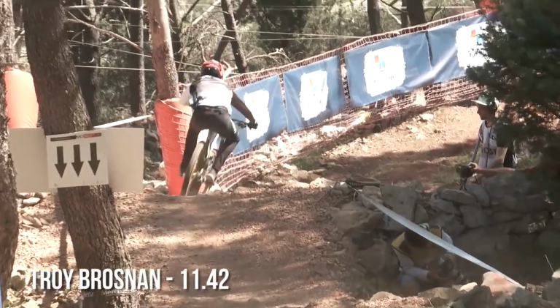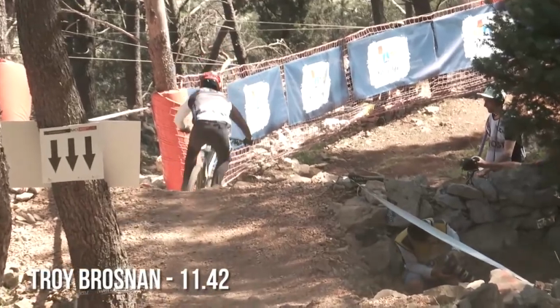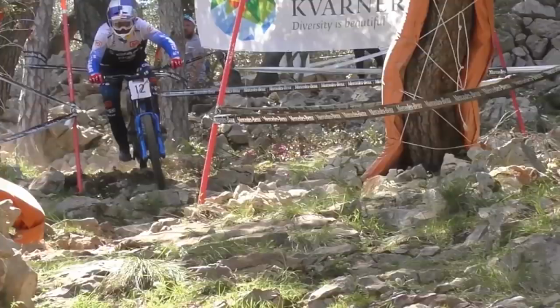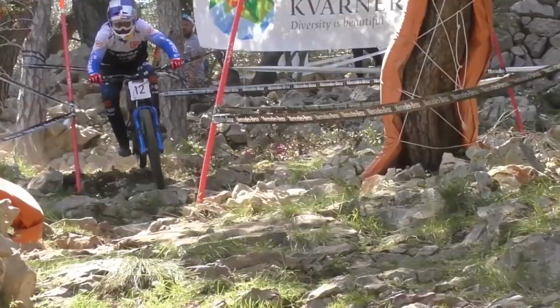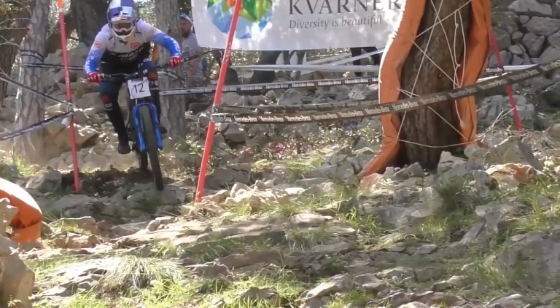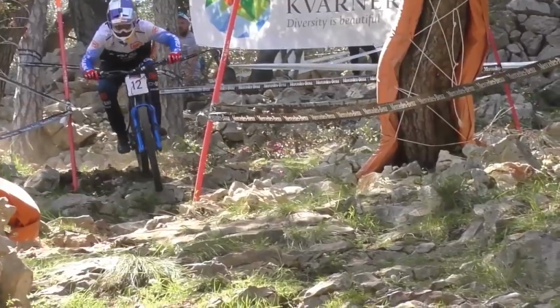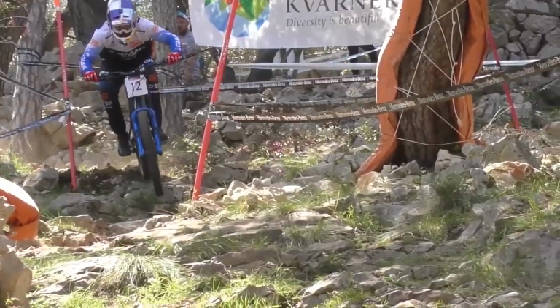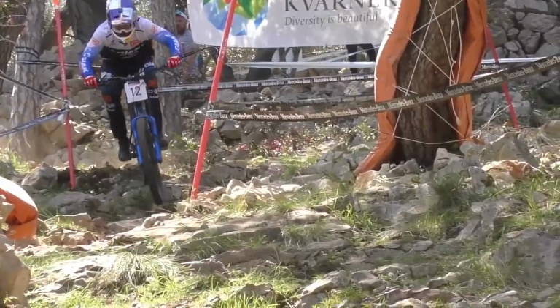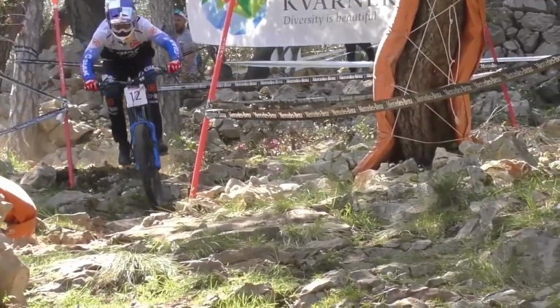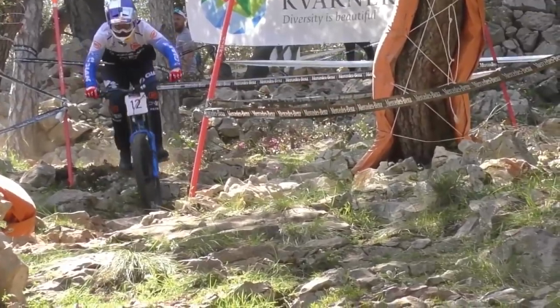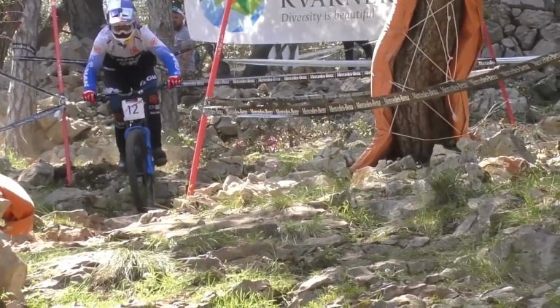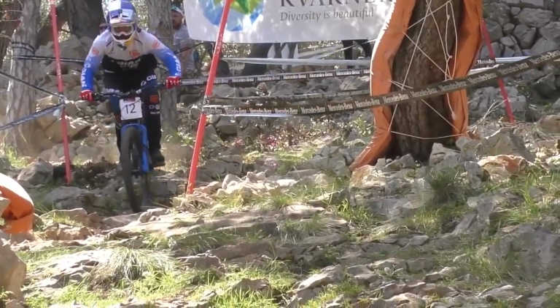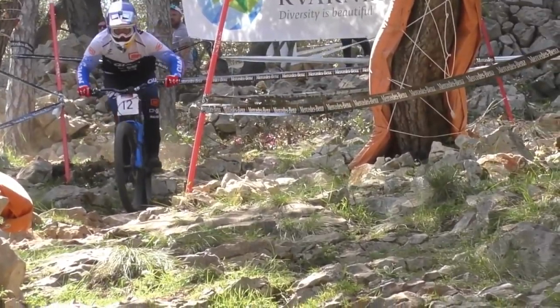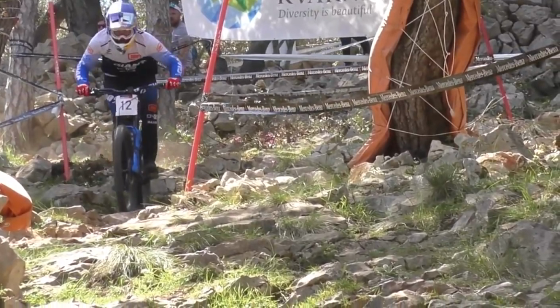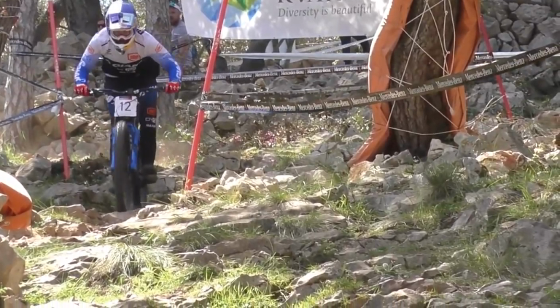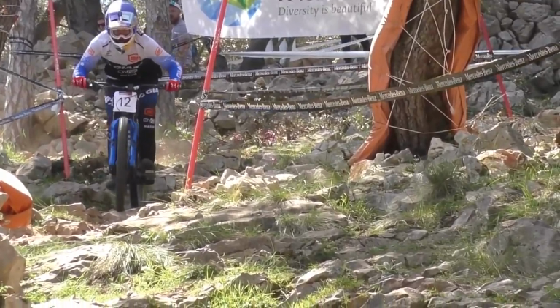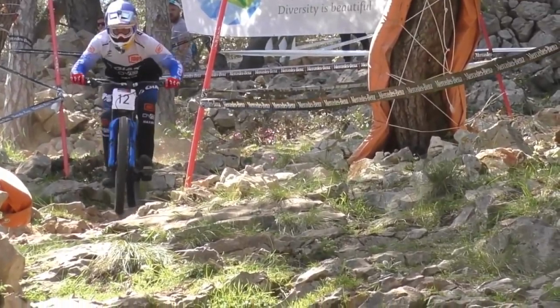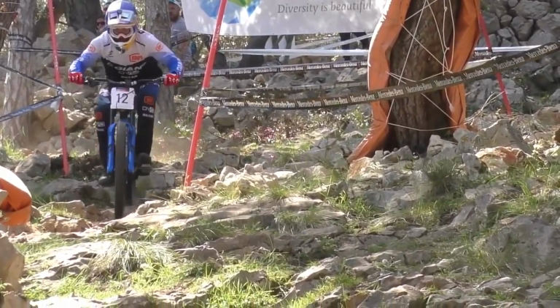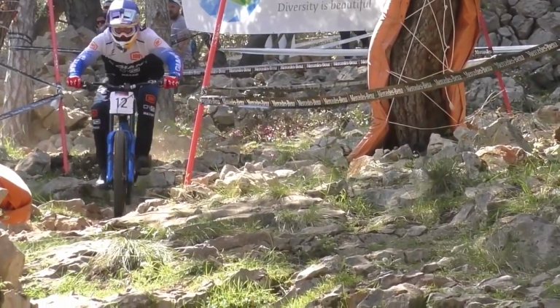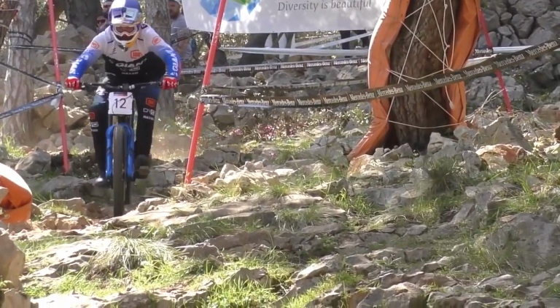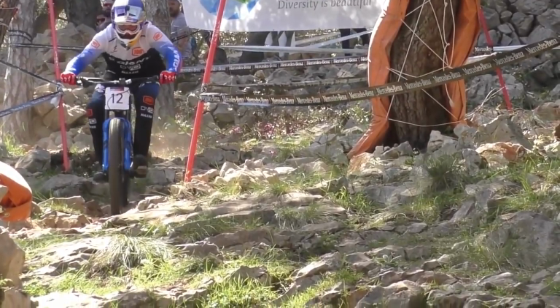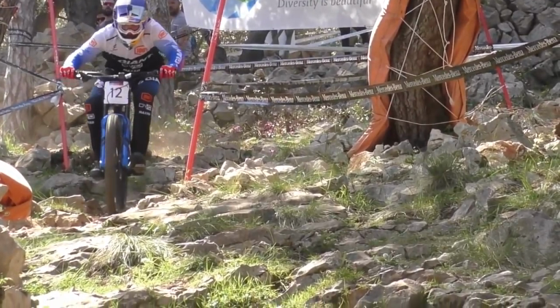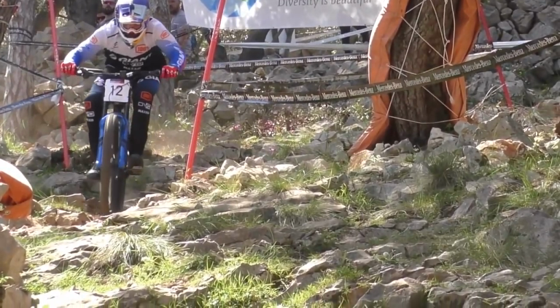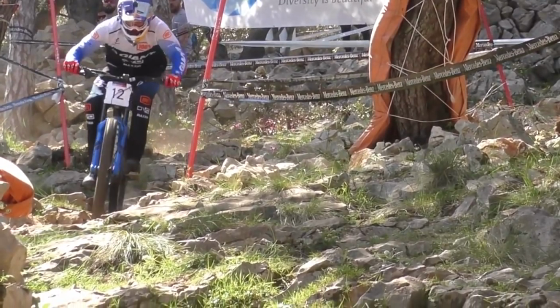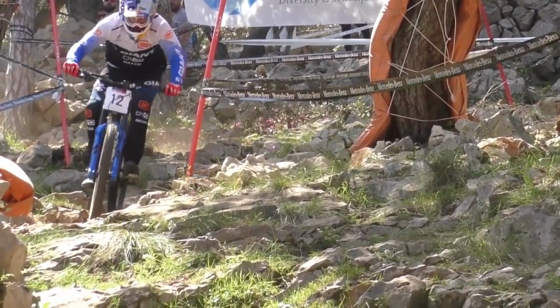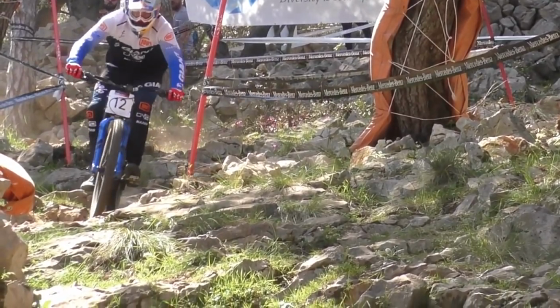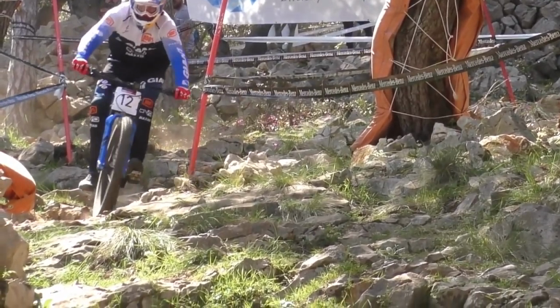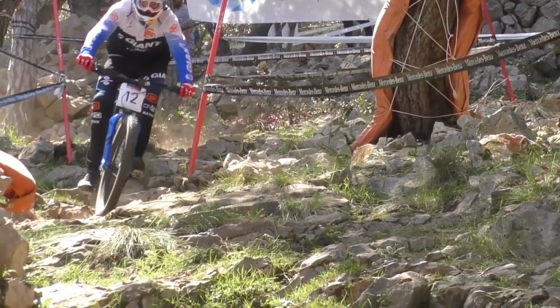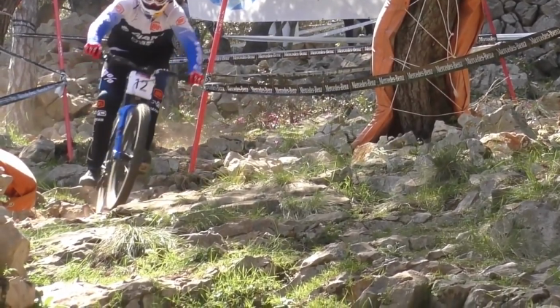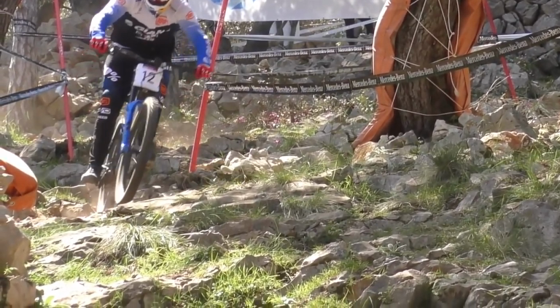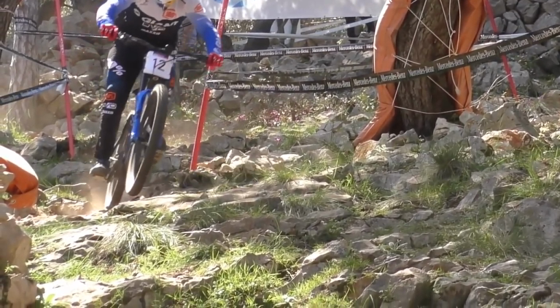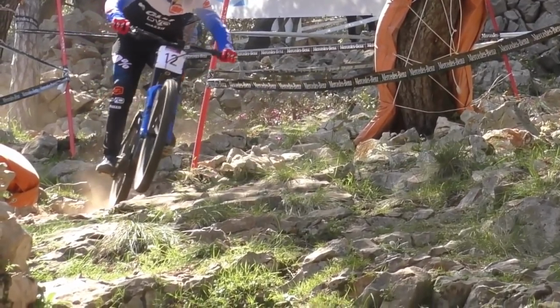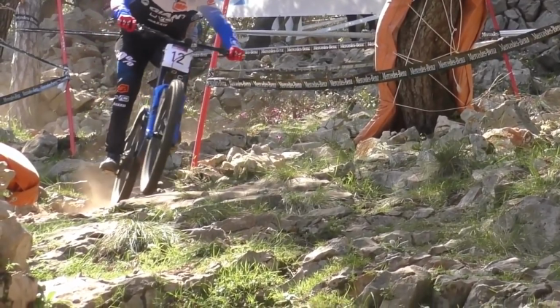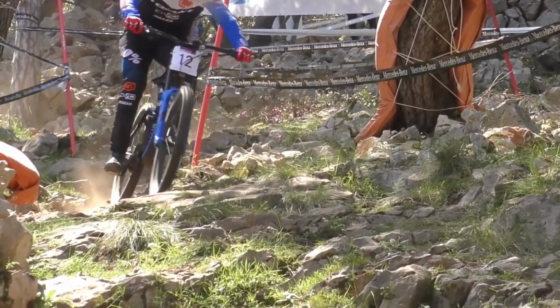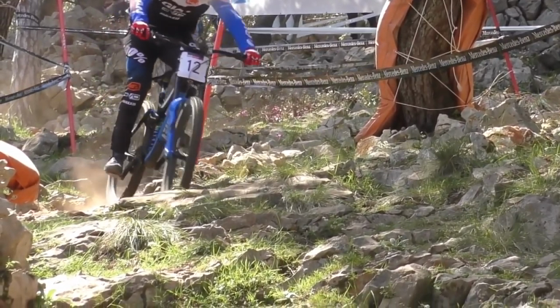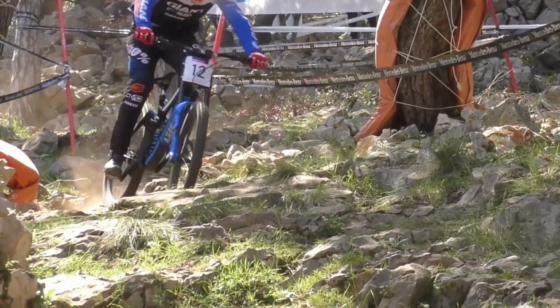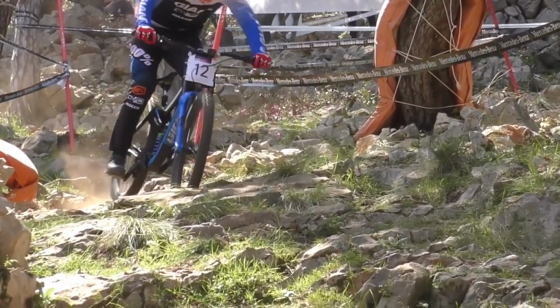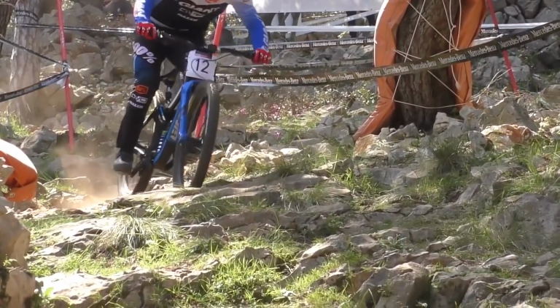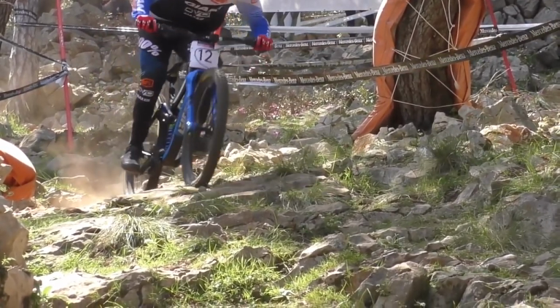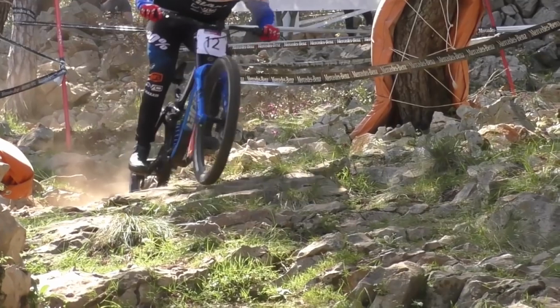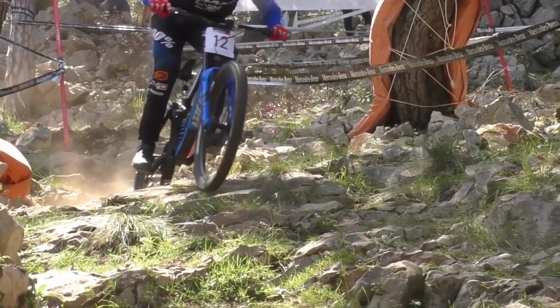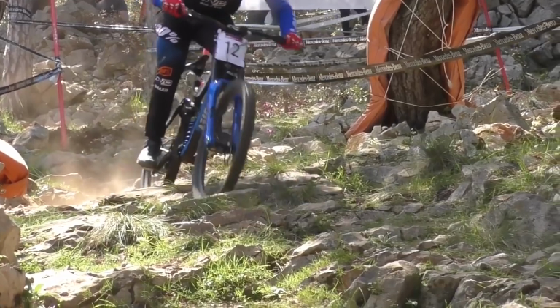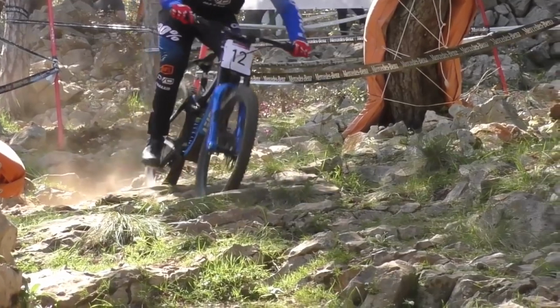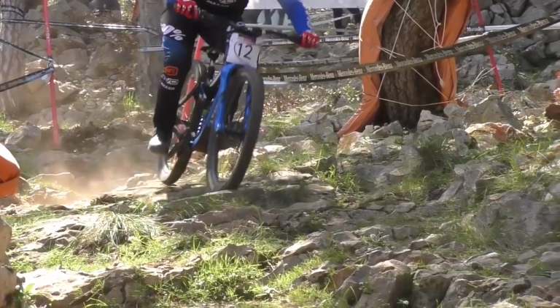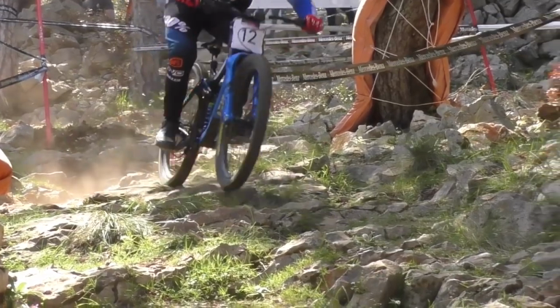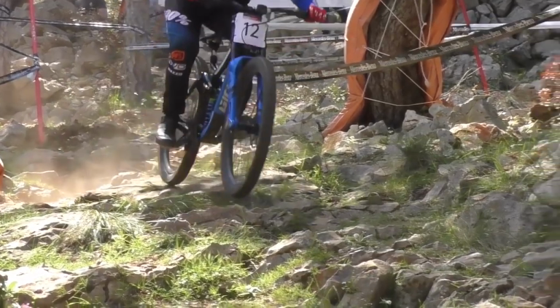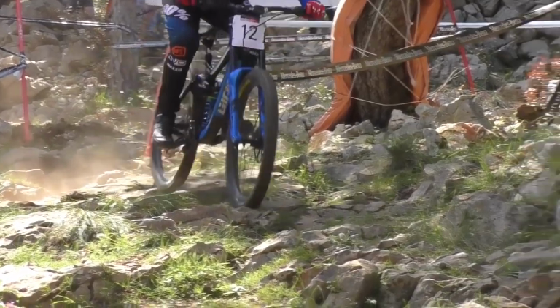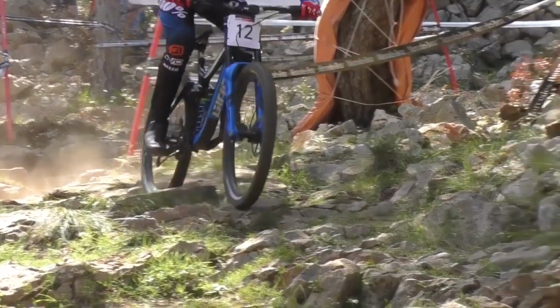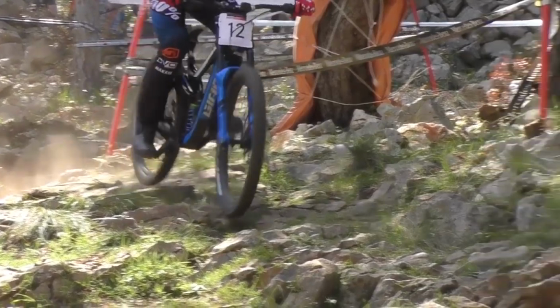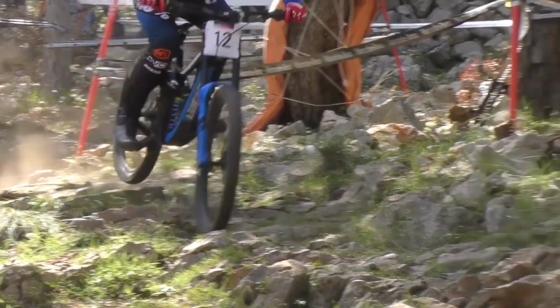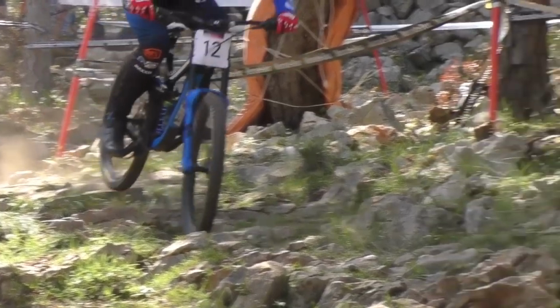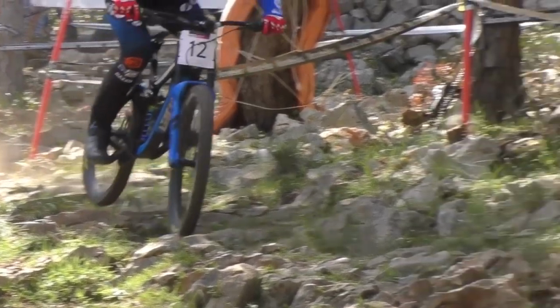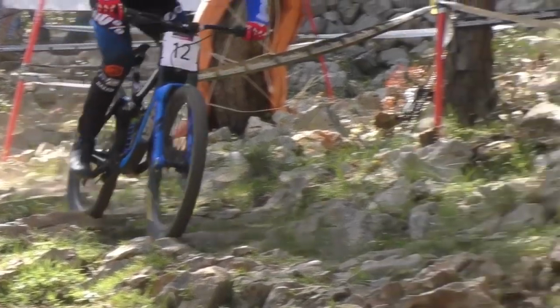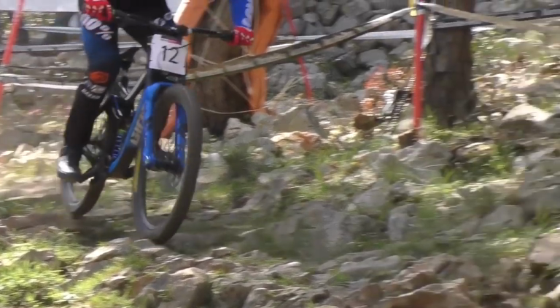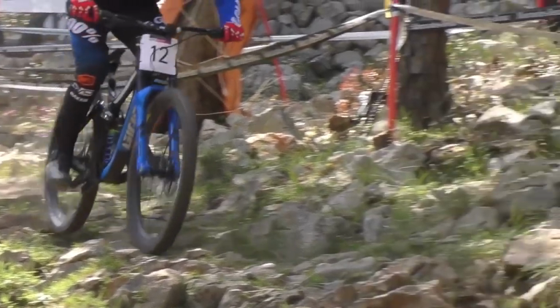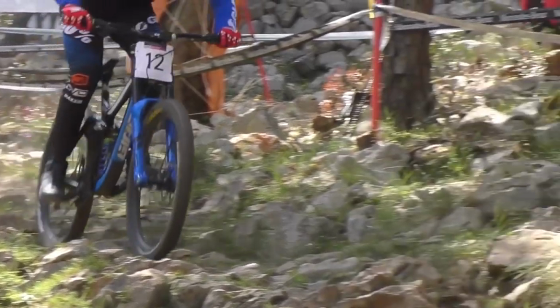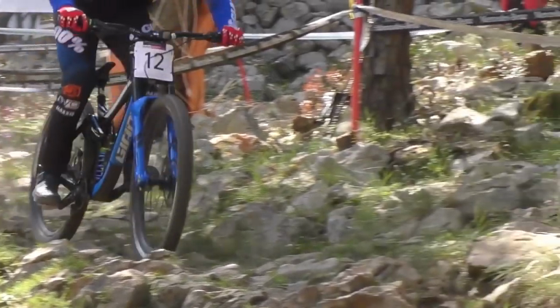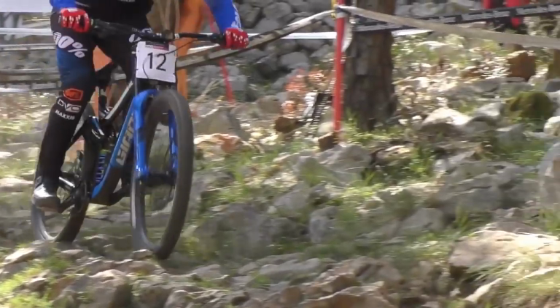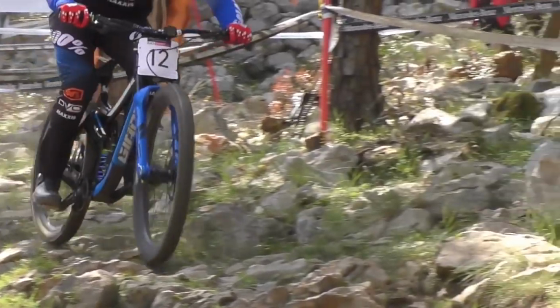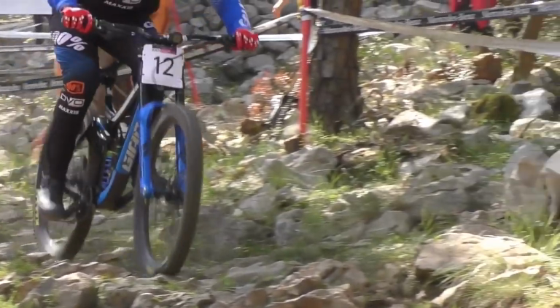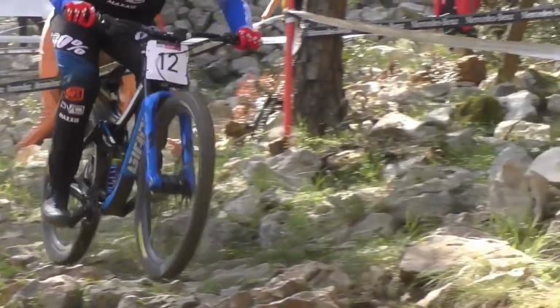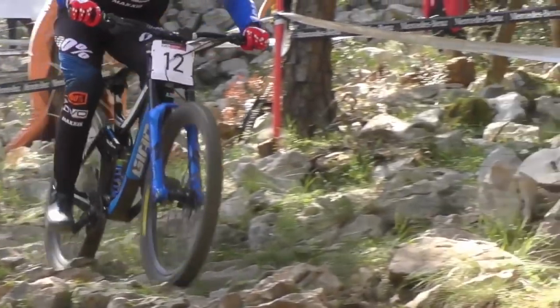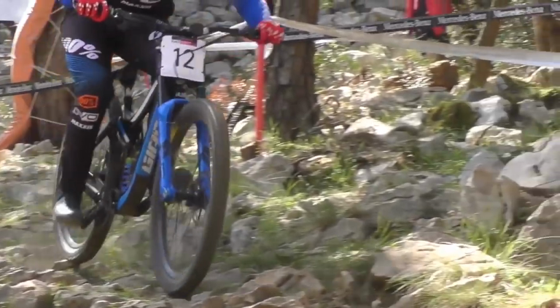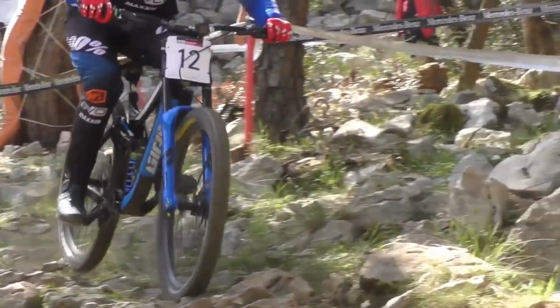Stay tuned to VitalMTB.com for everything World Cup mountain biking and tune in to RedBull.tv for the free live webcast.